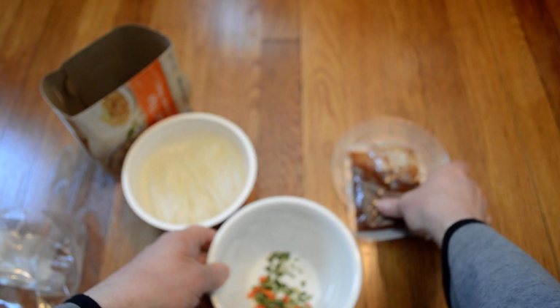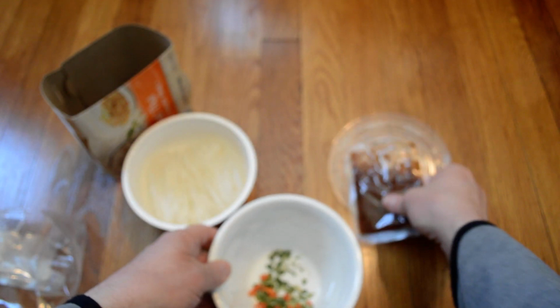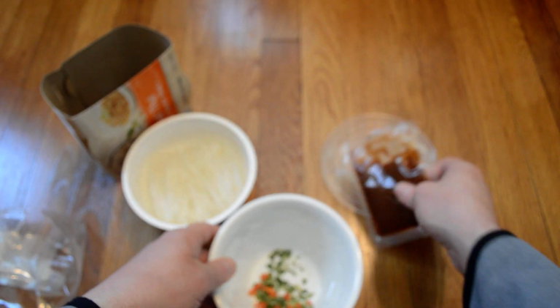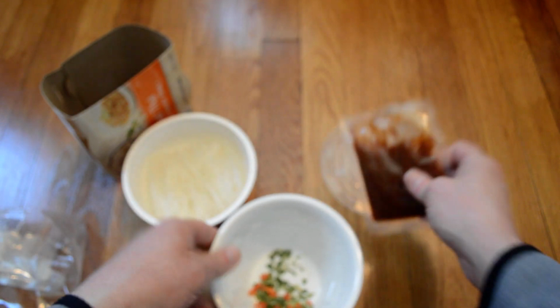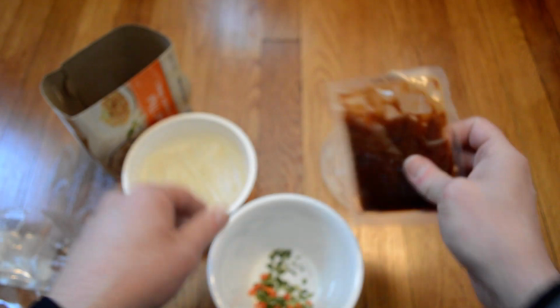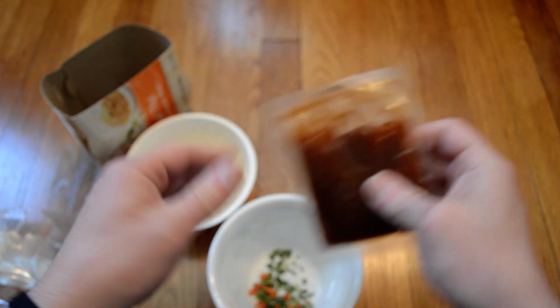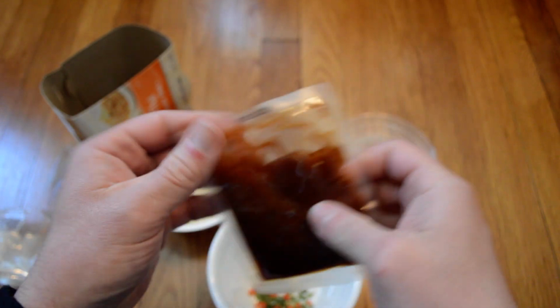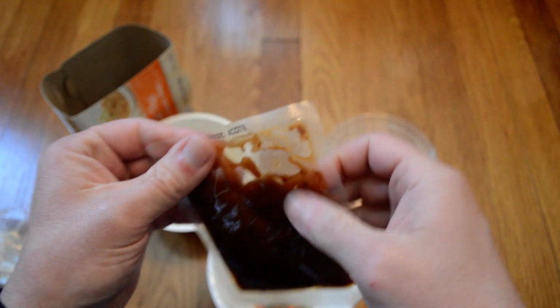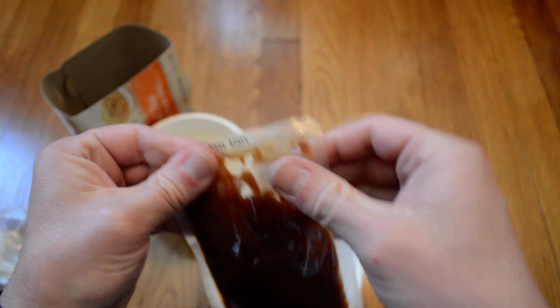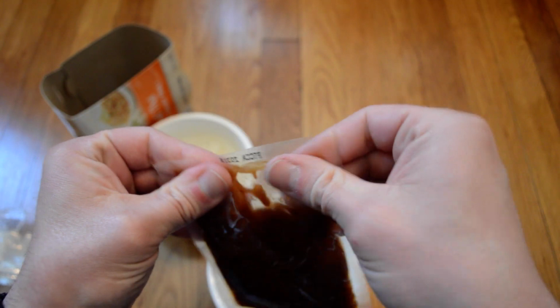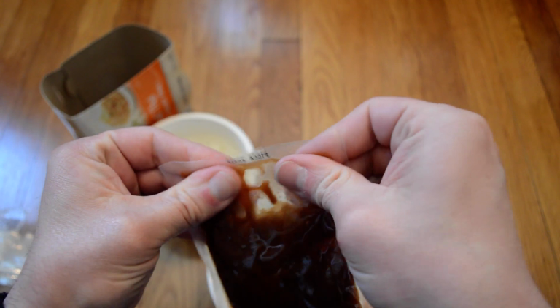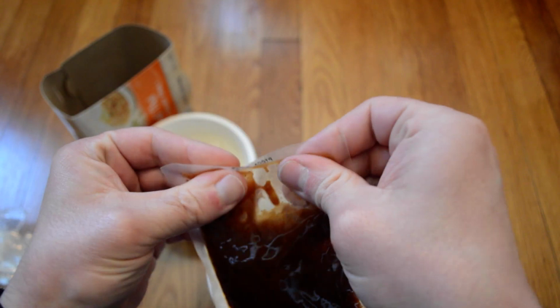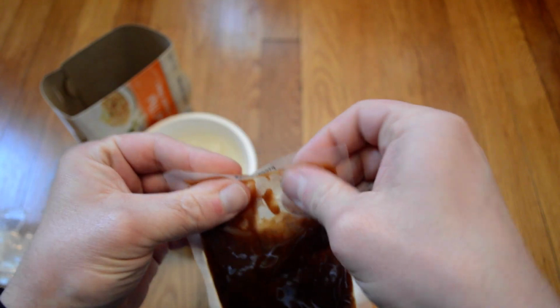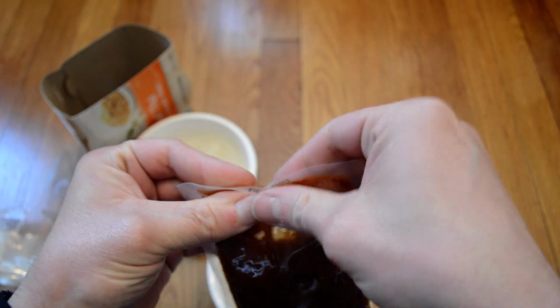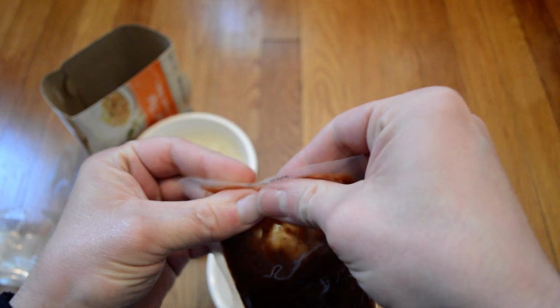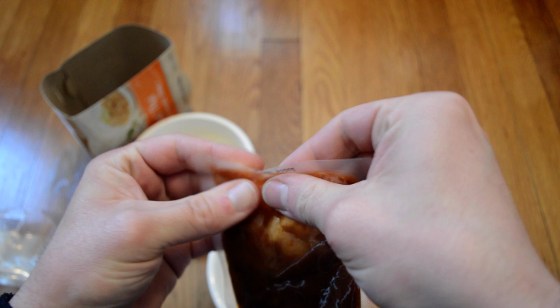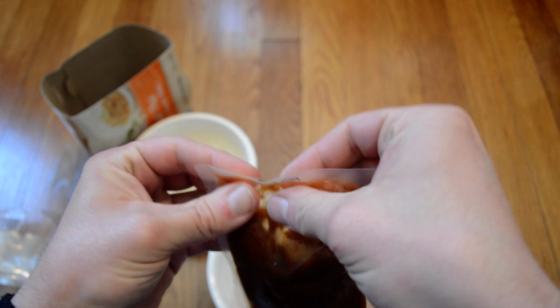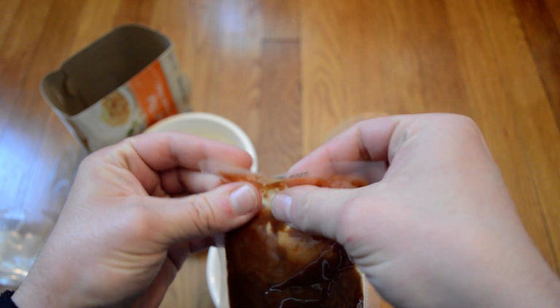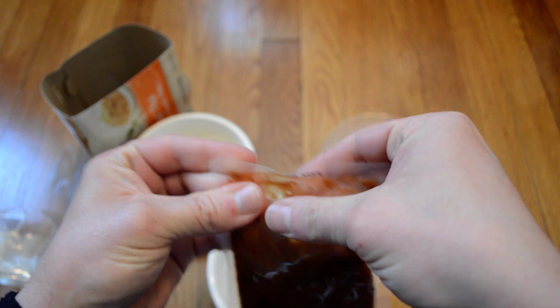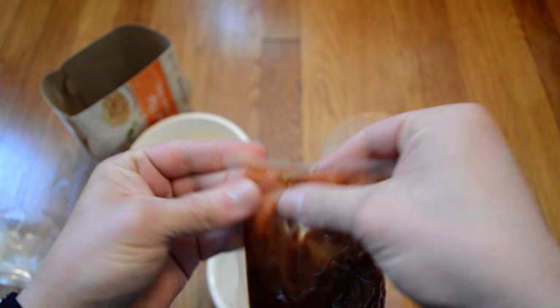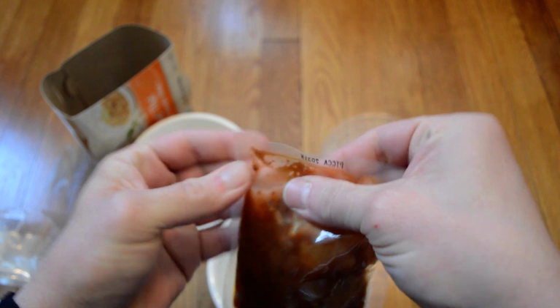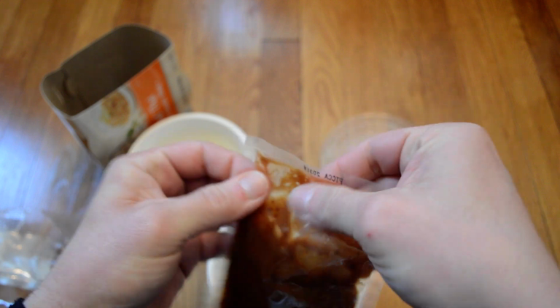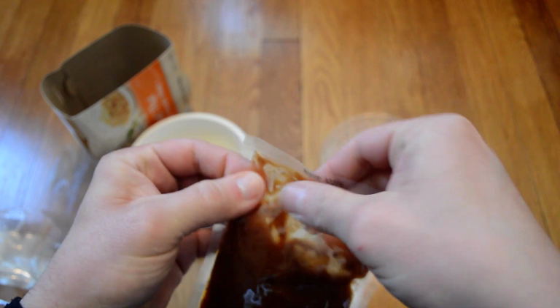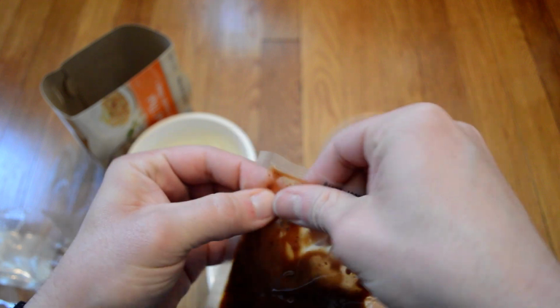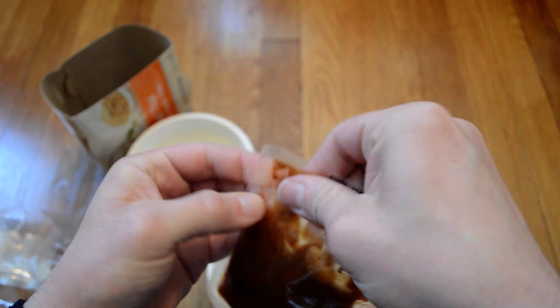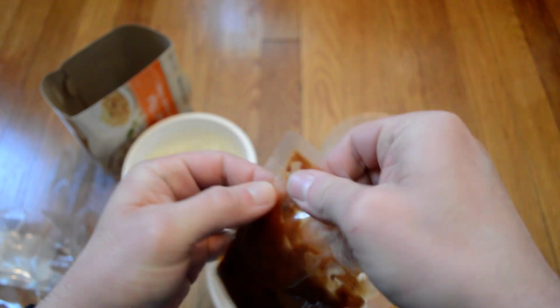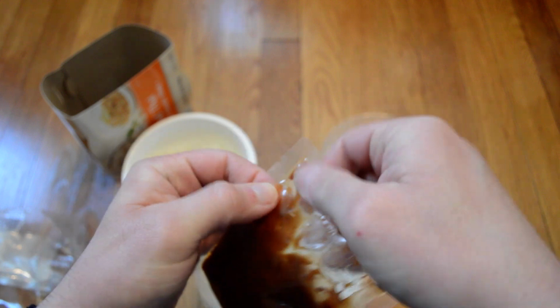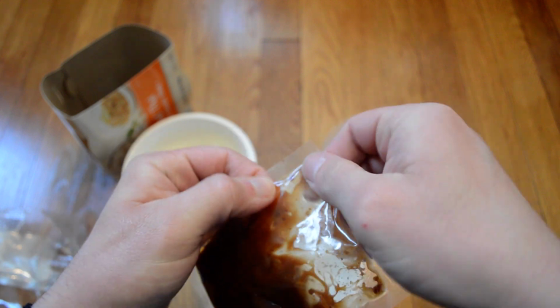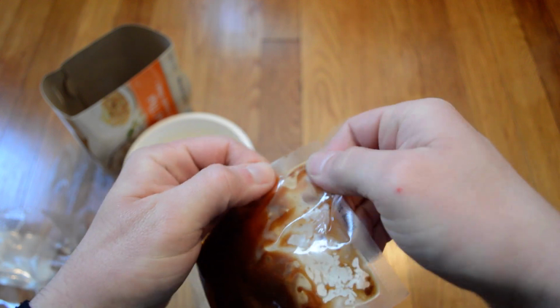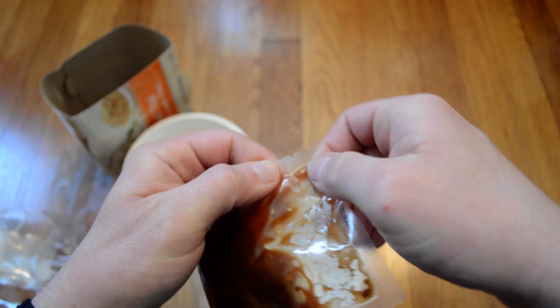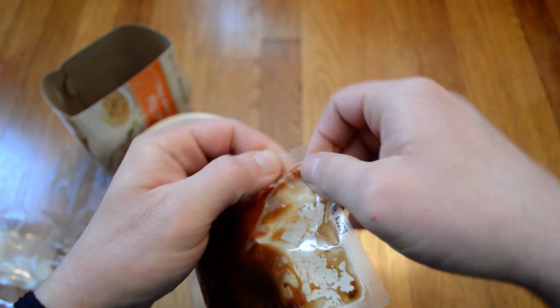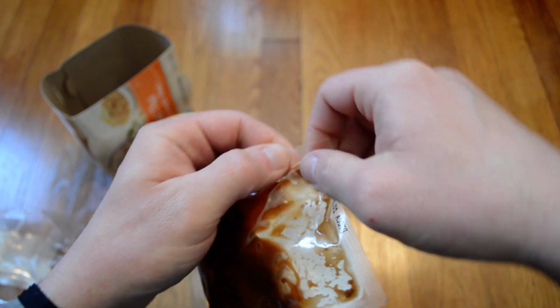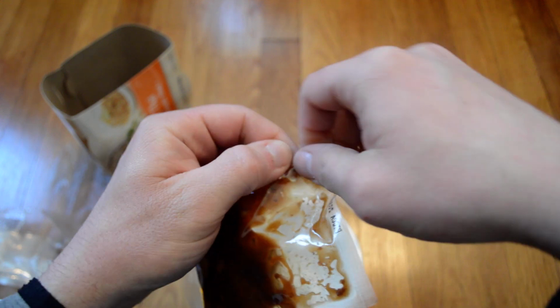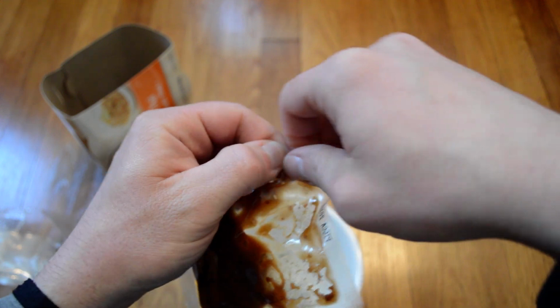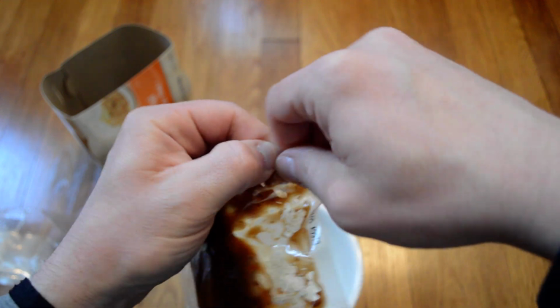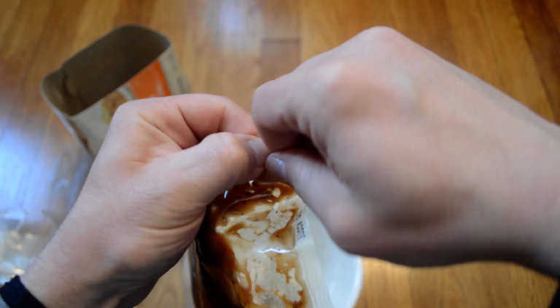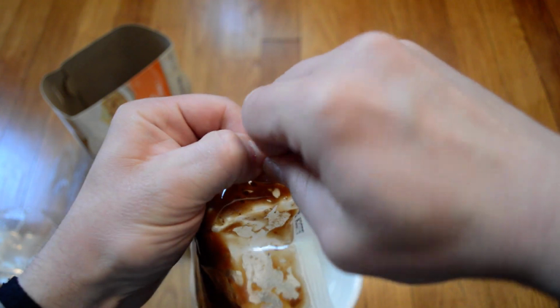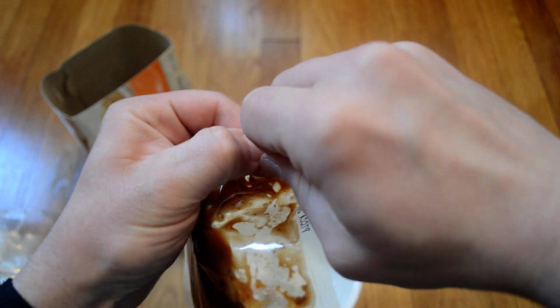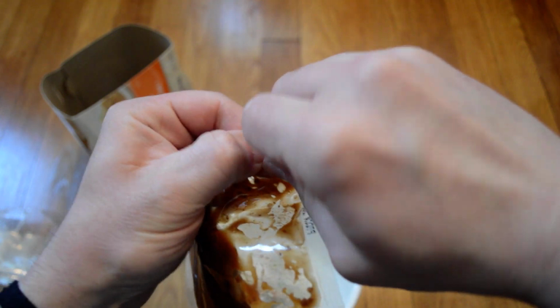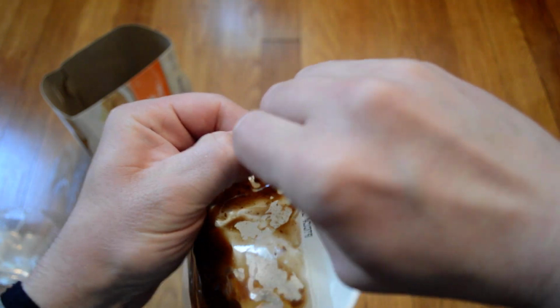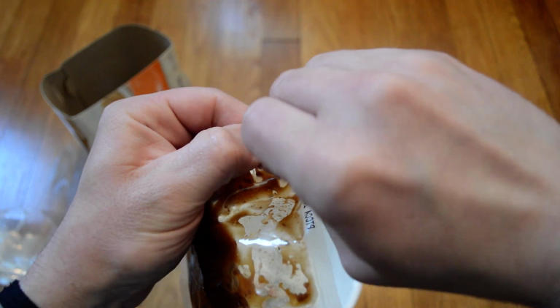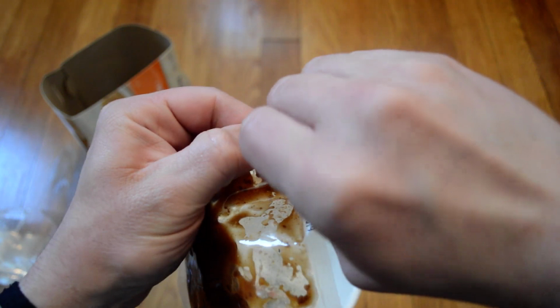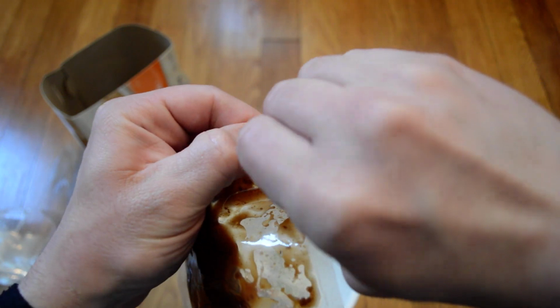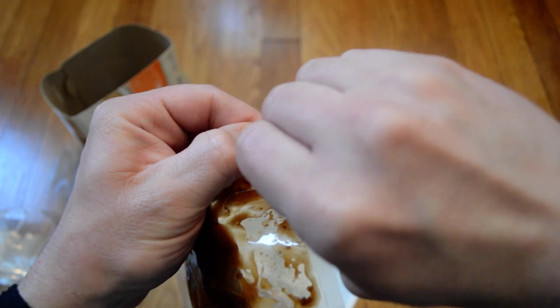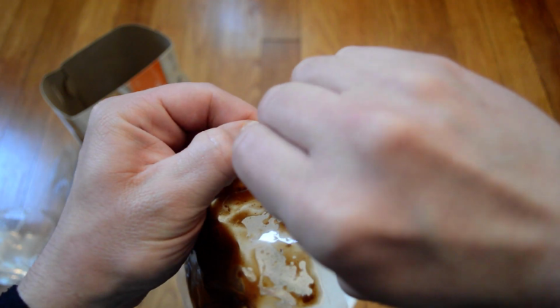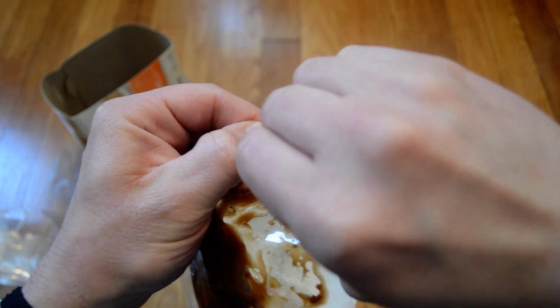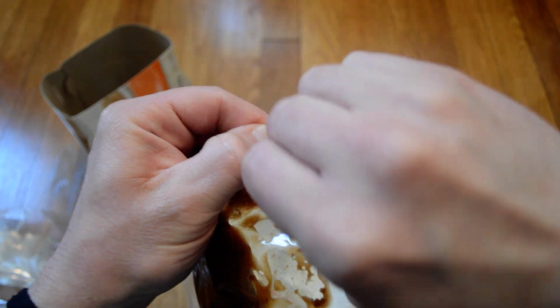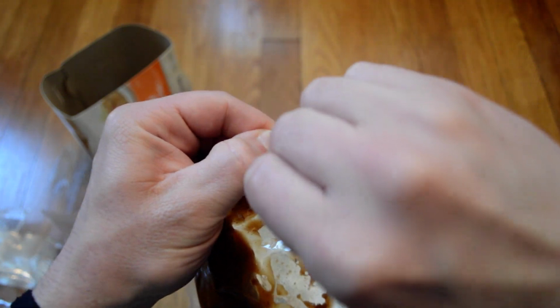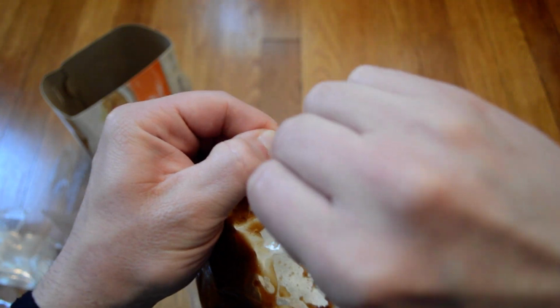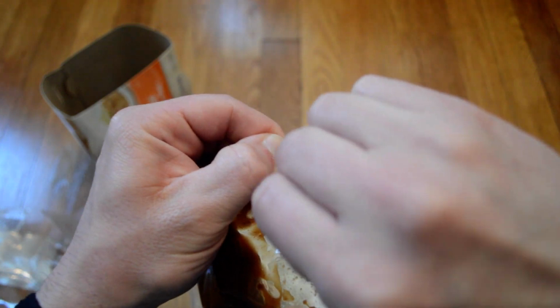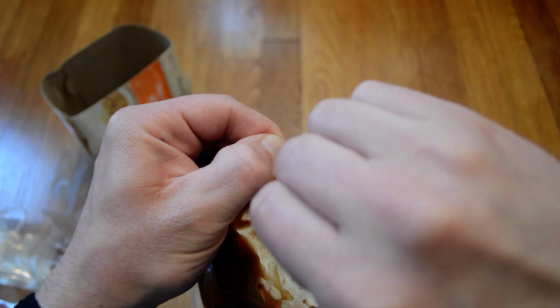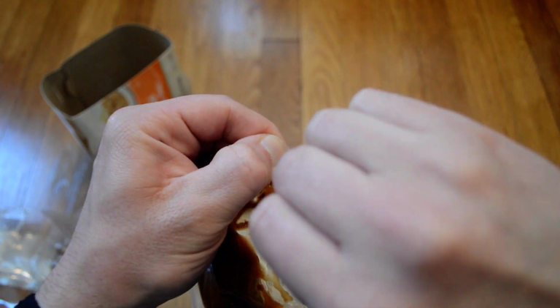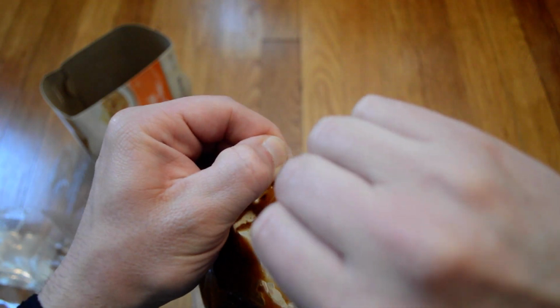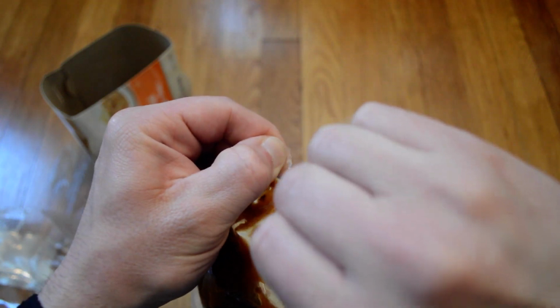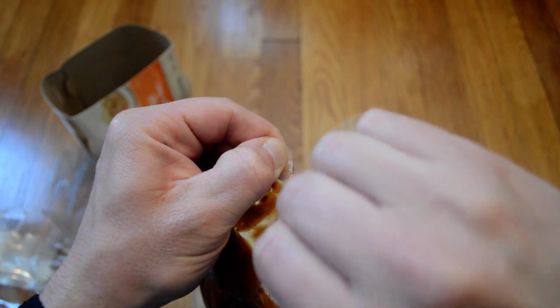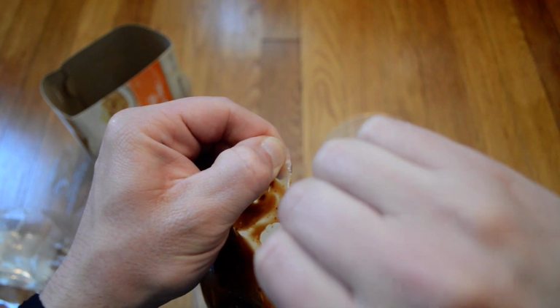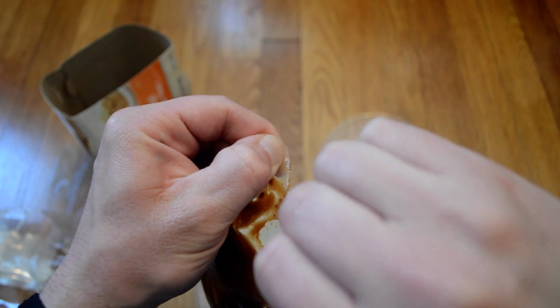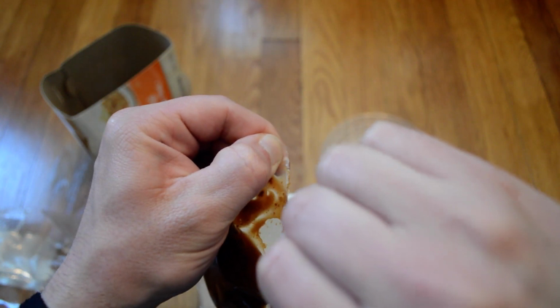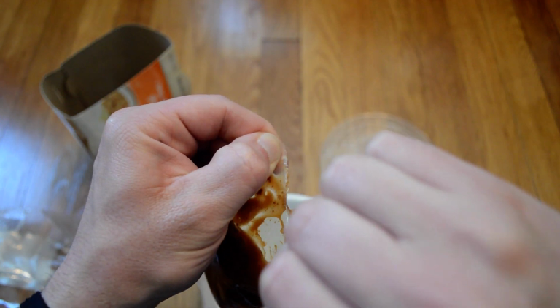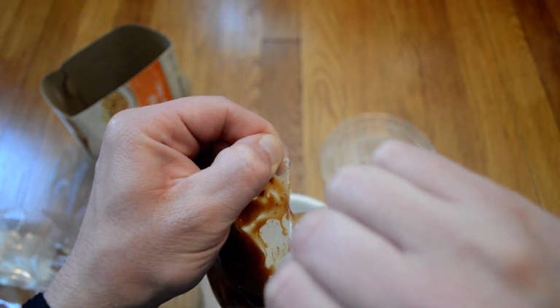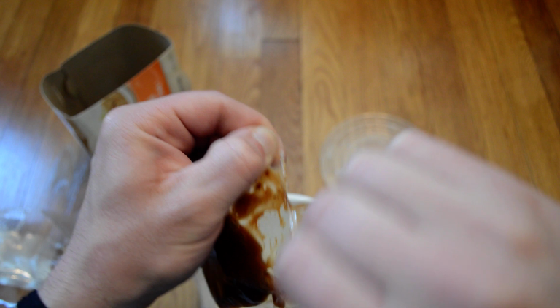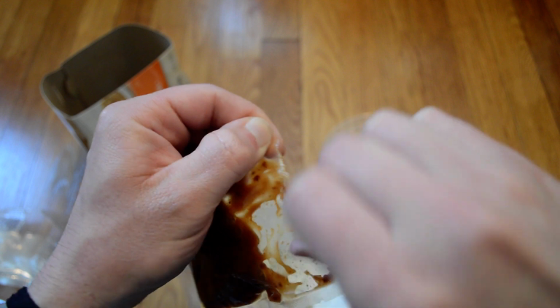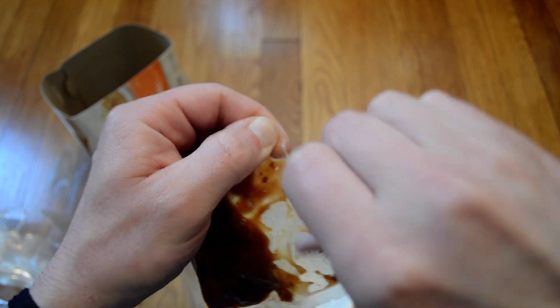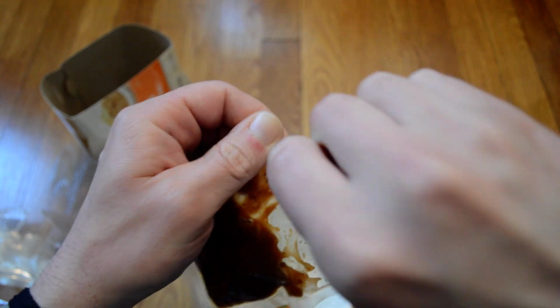Now let's have the bag of foam. Now let's get started. I'm going to put the bag of foam. I'm going to put it here. Let's get started.